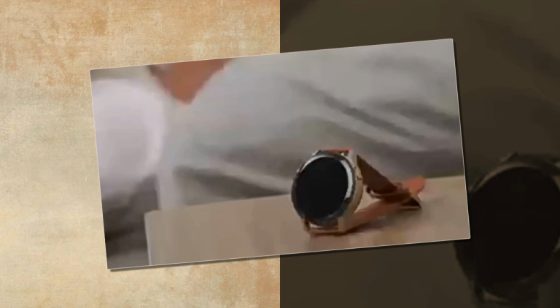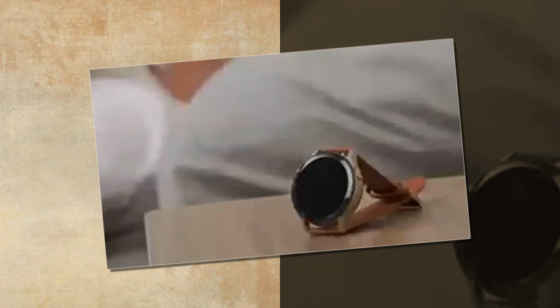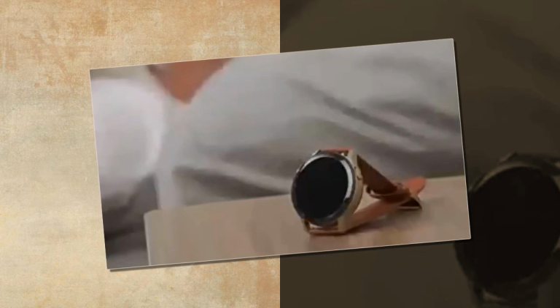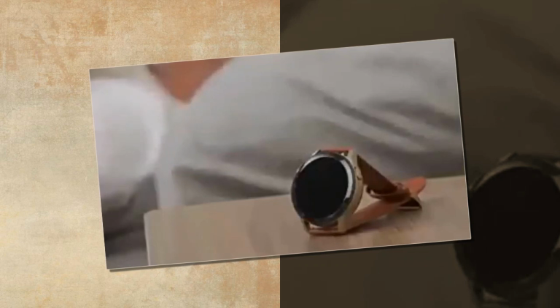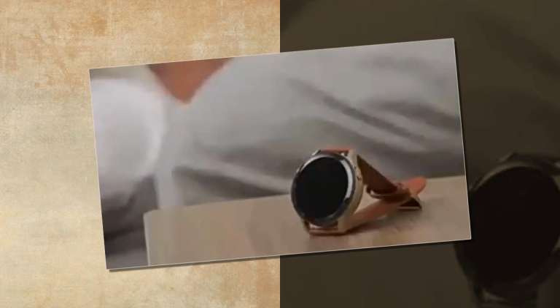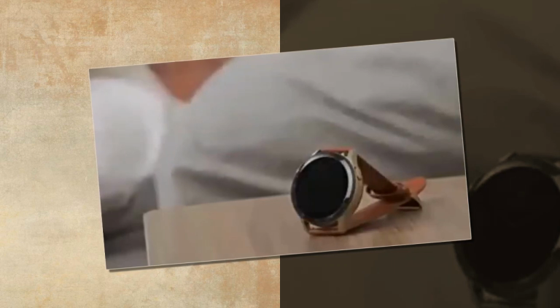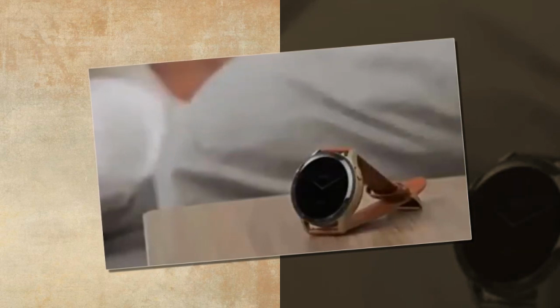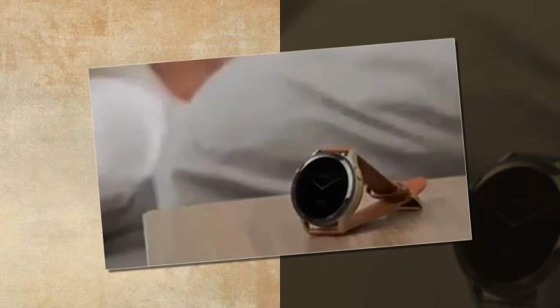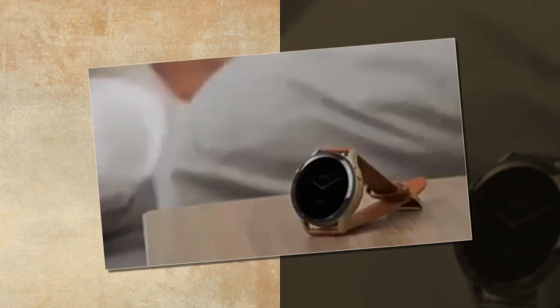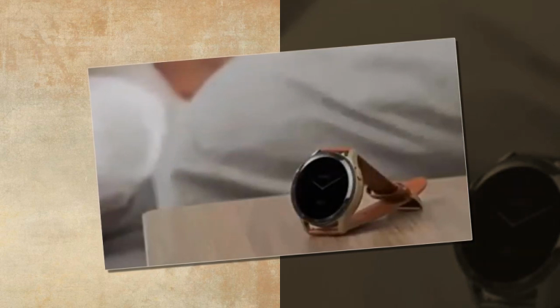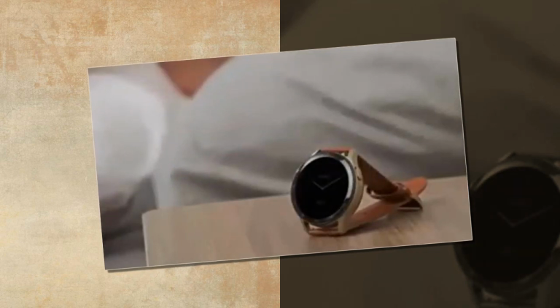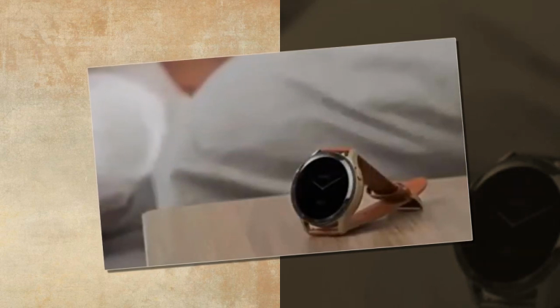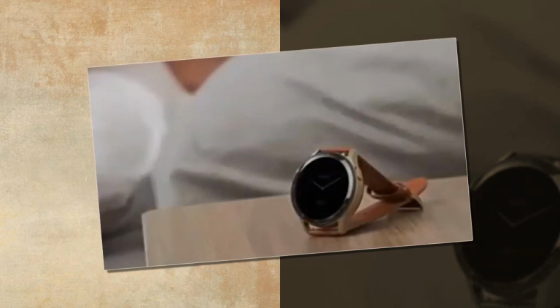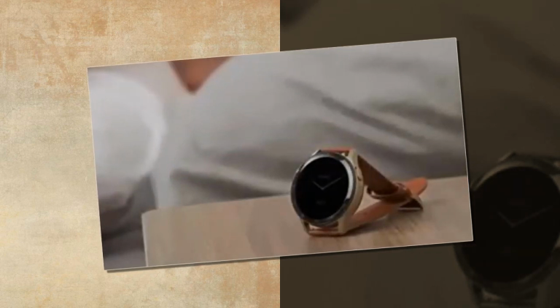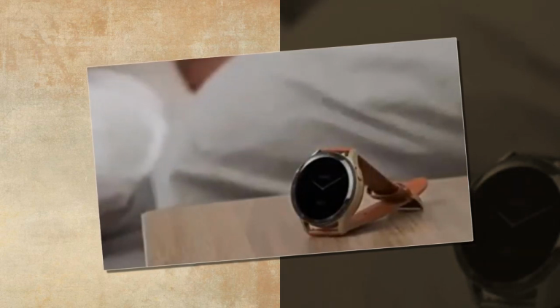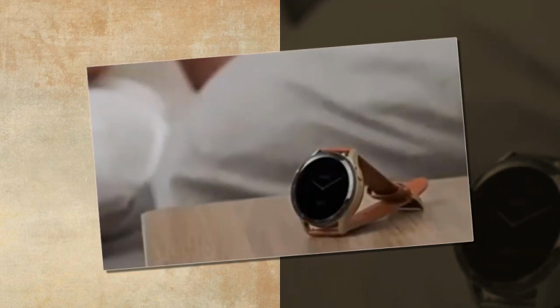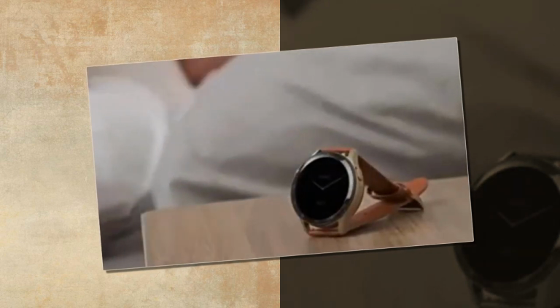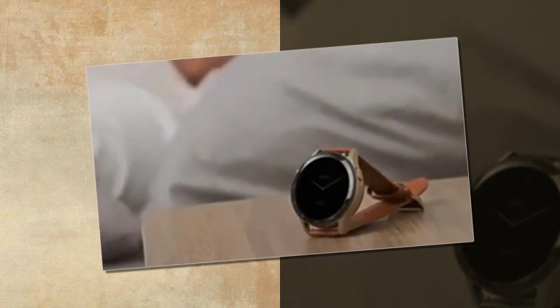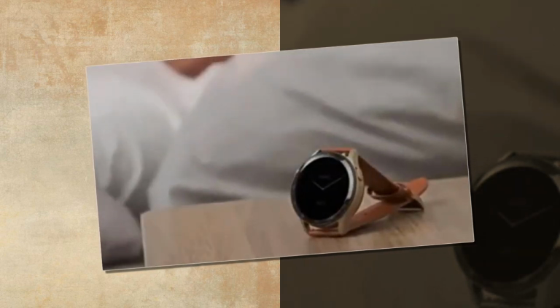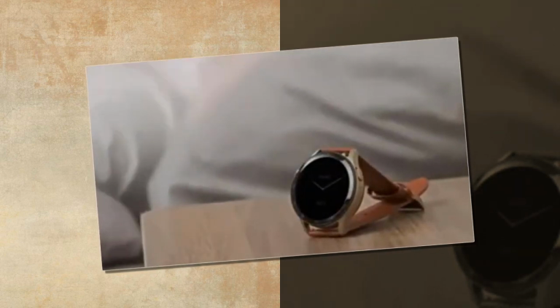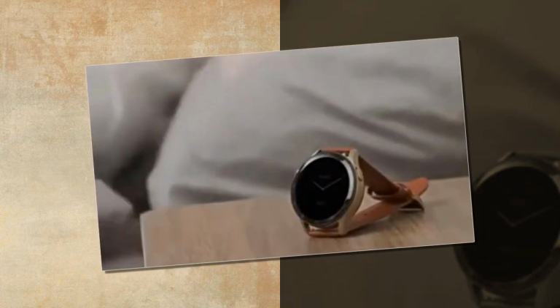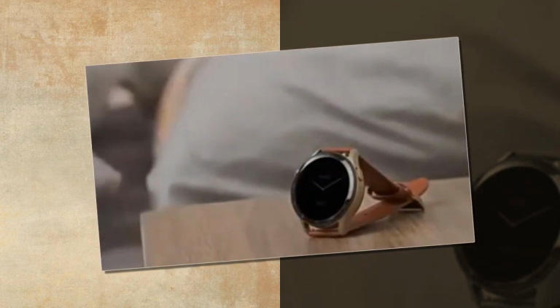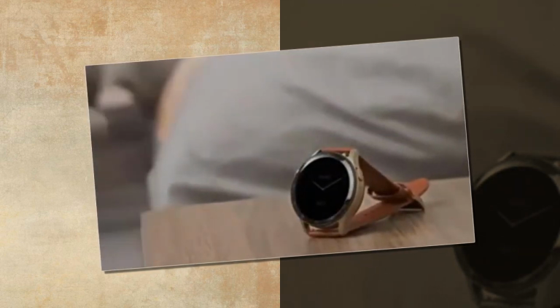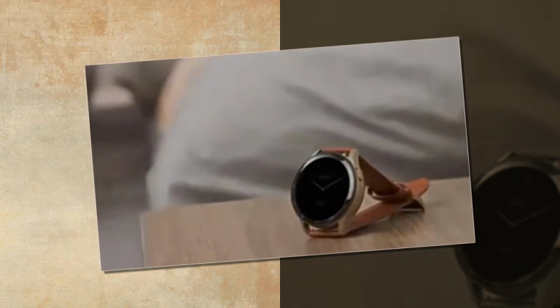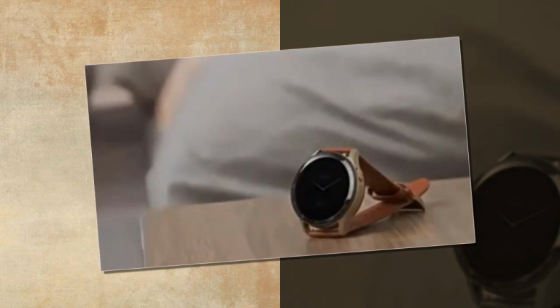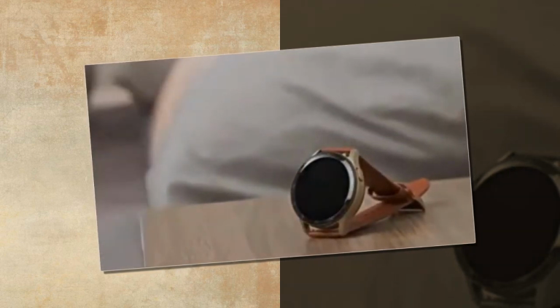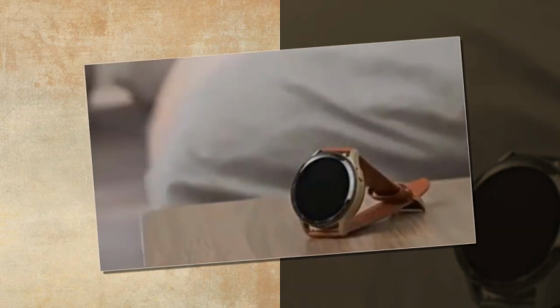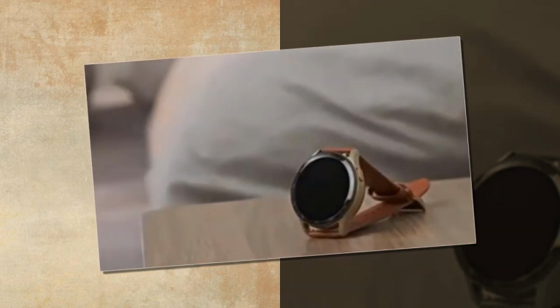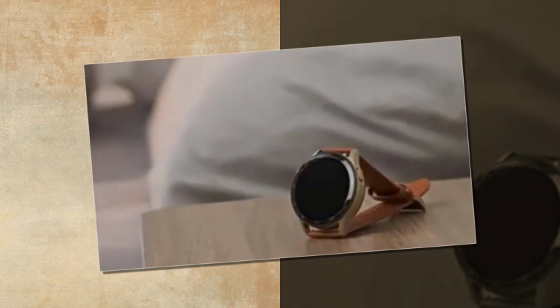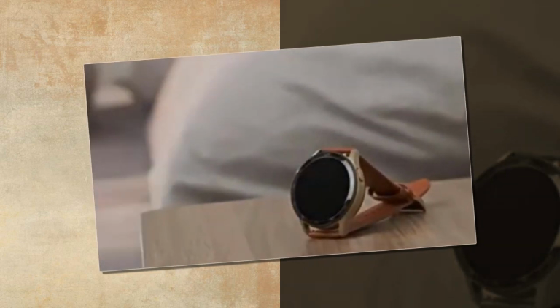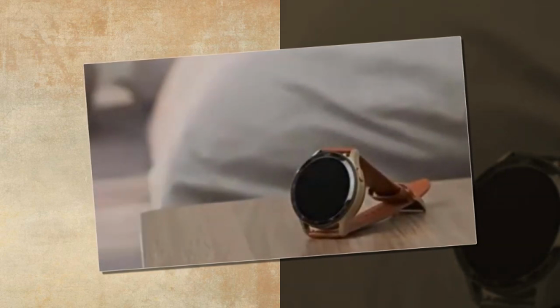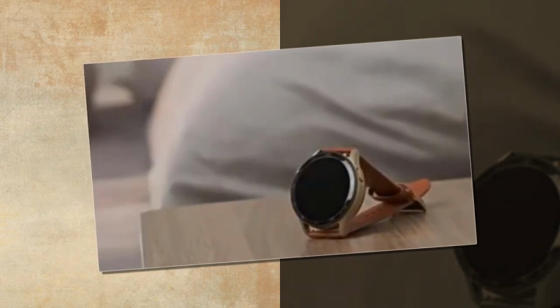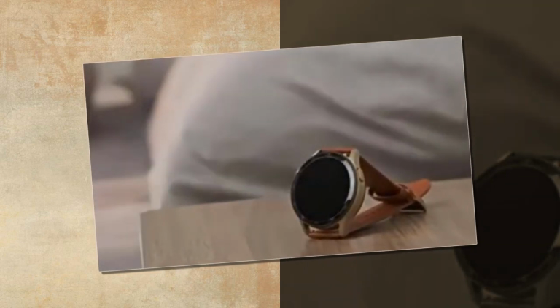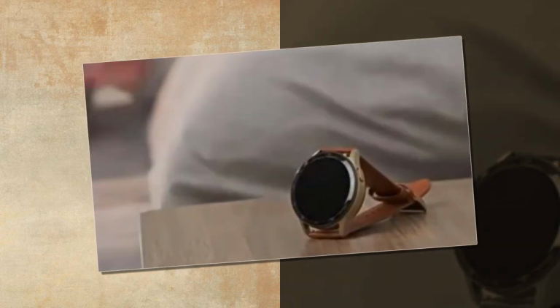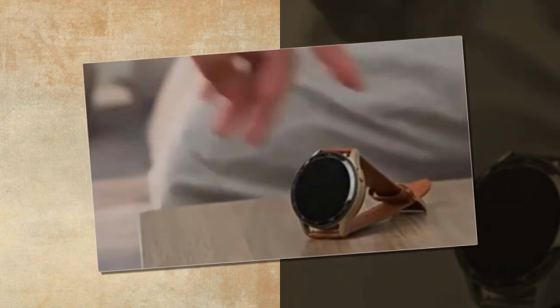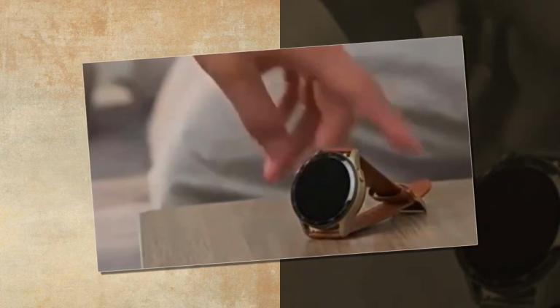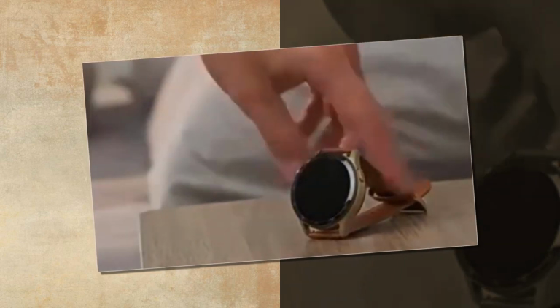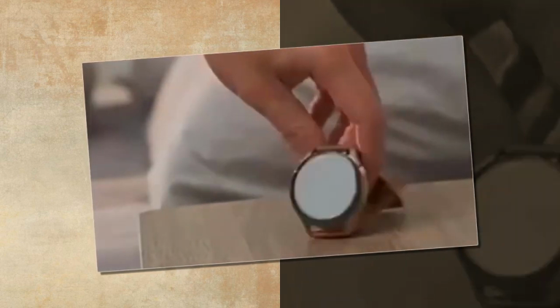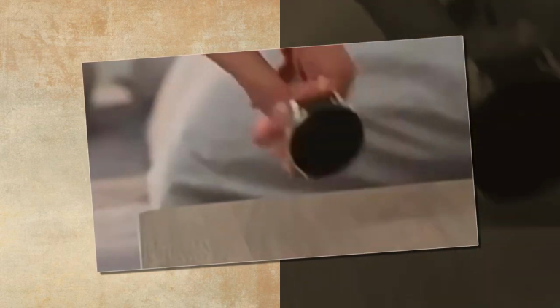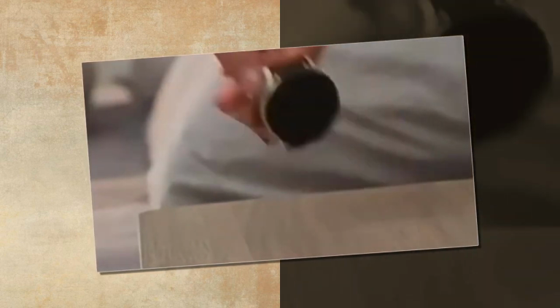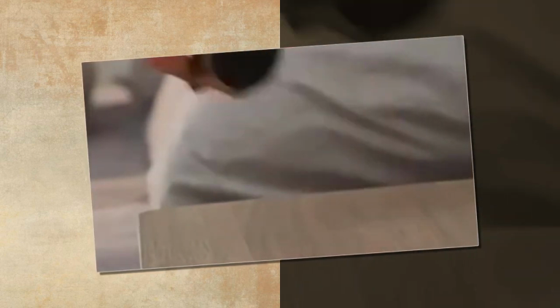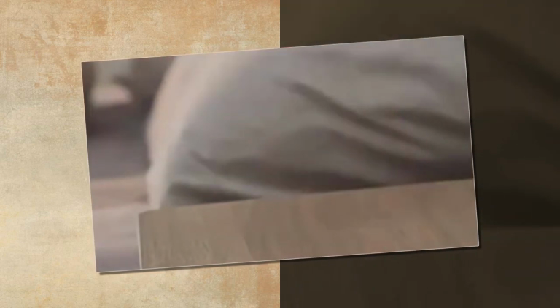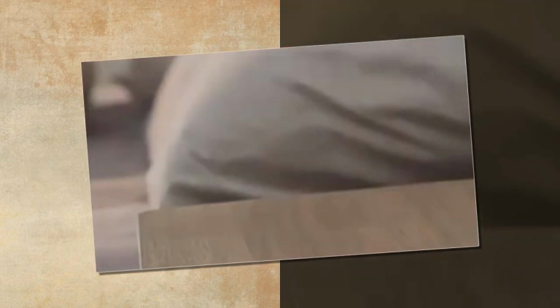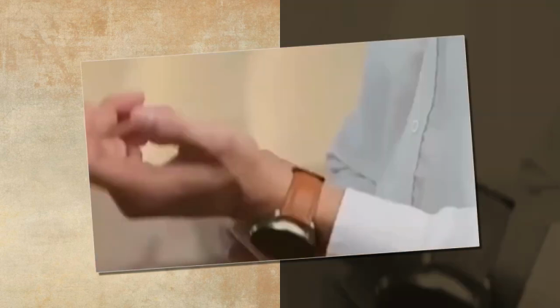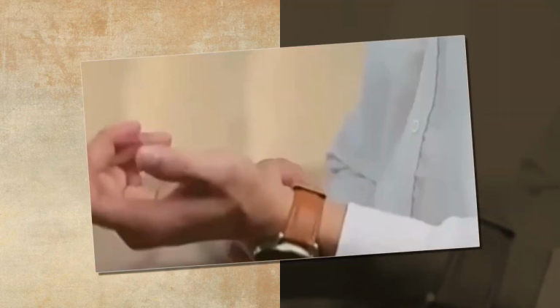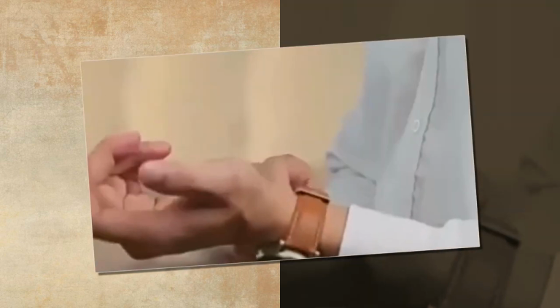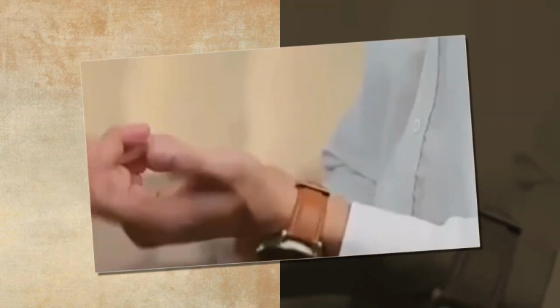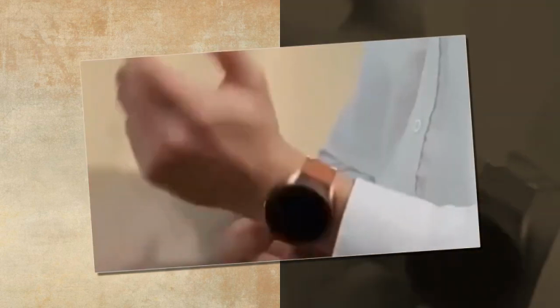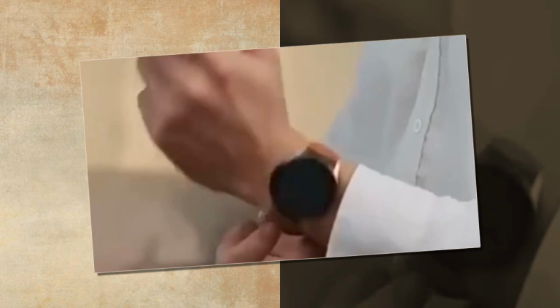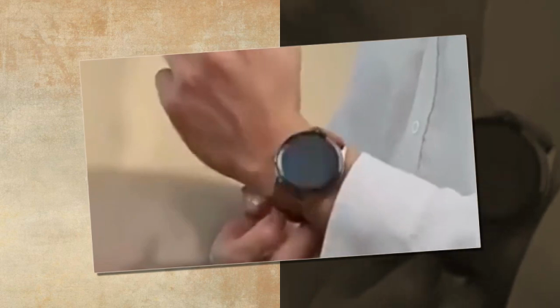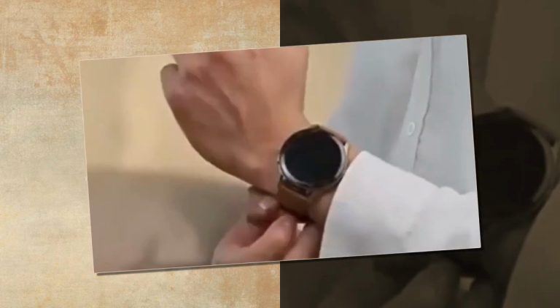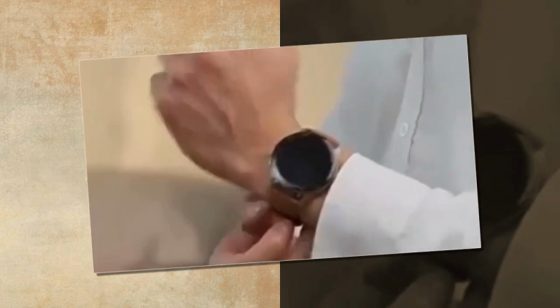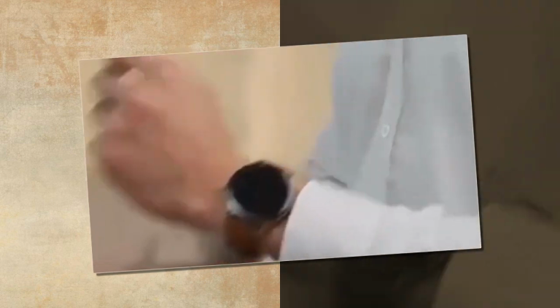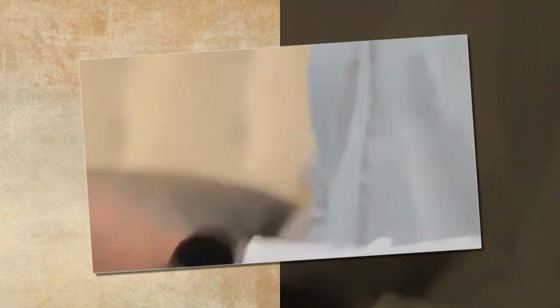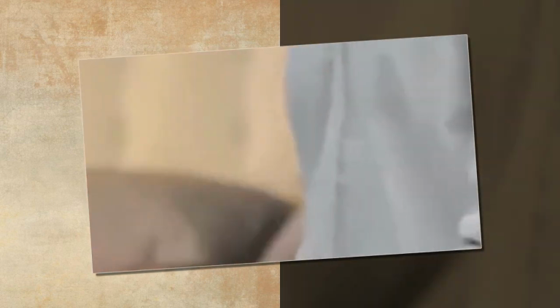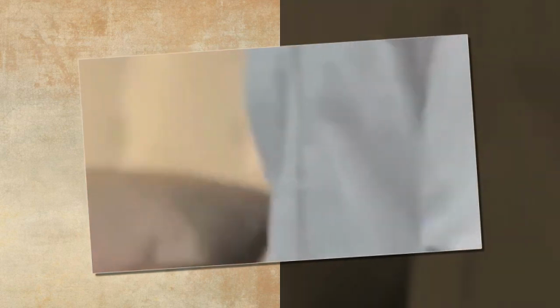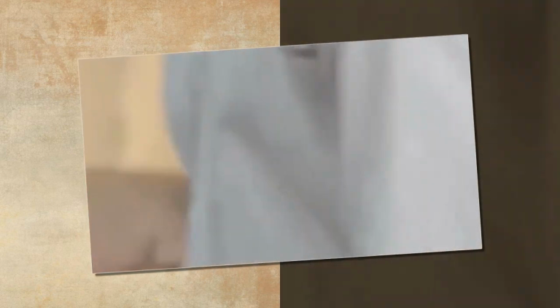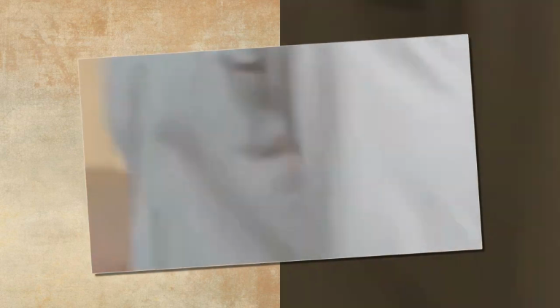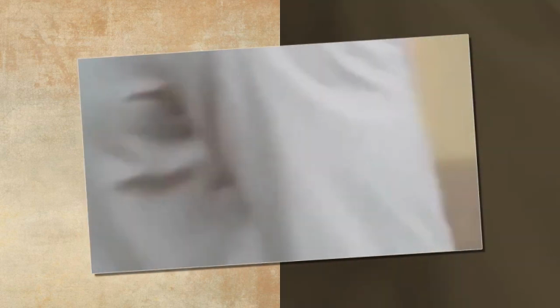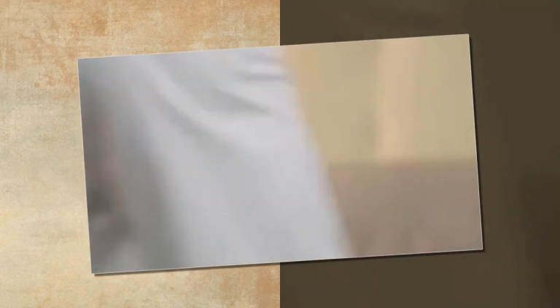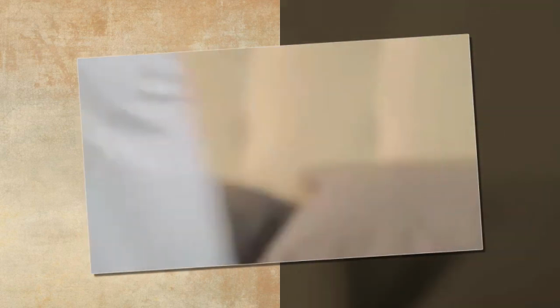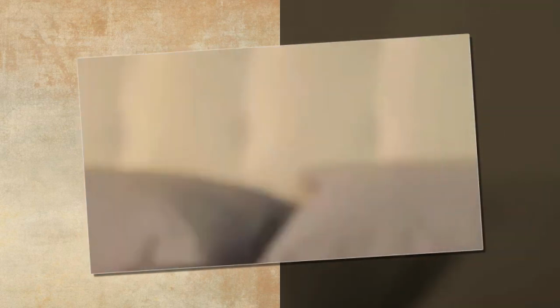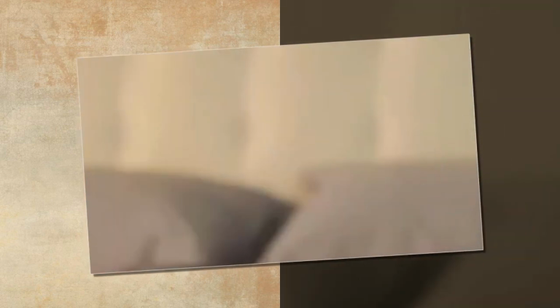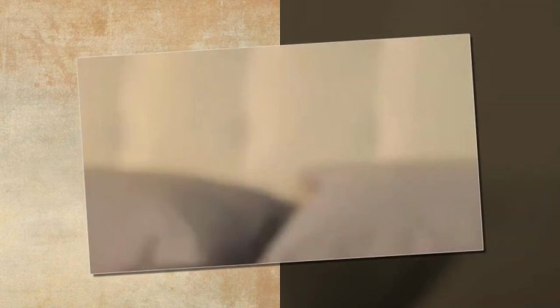Hello friends, how are you? Hope everyone is well. In today's video, I will tell you about a smartwatch with earbuds.